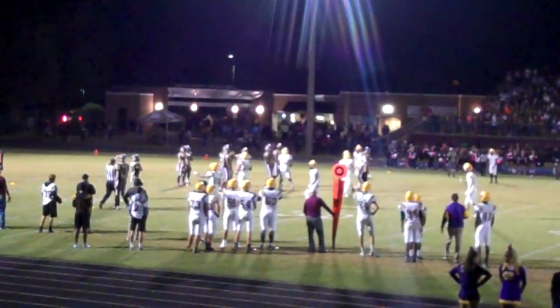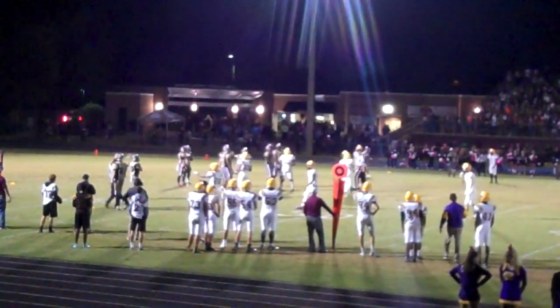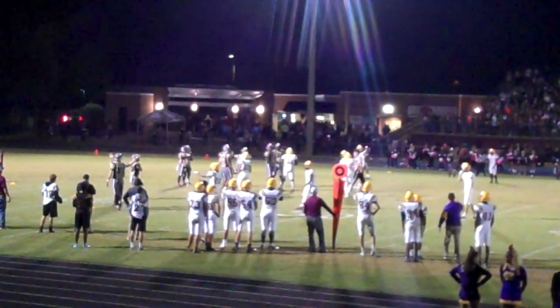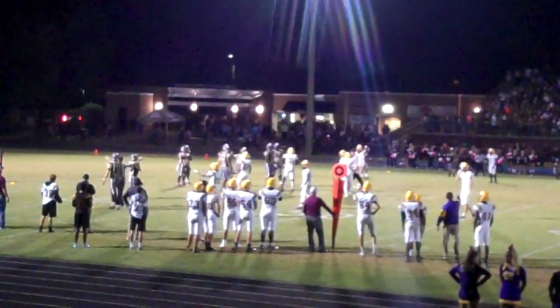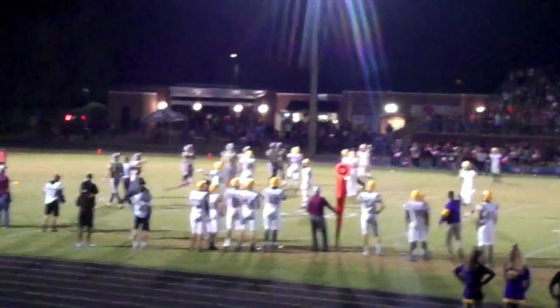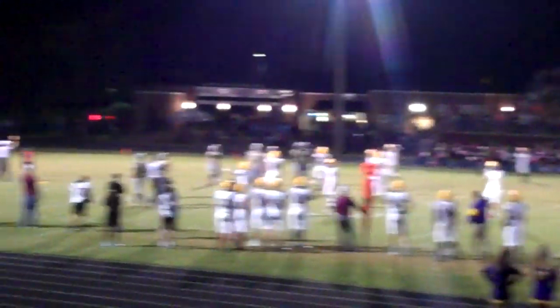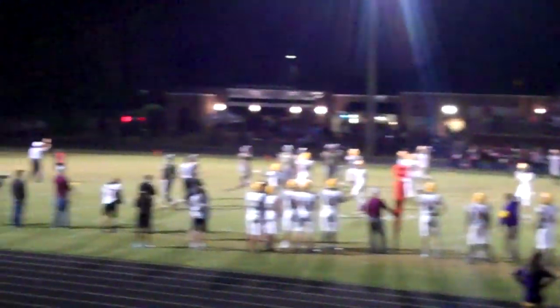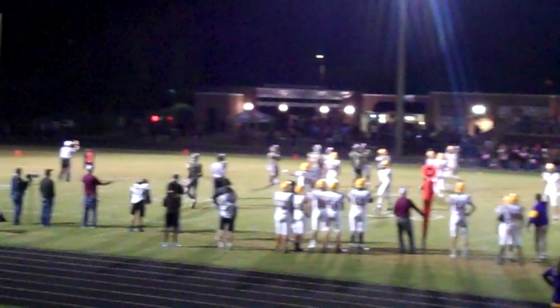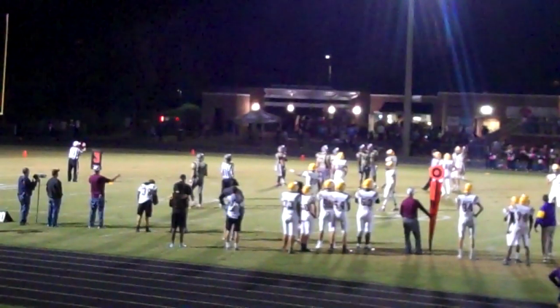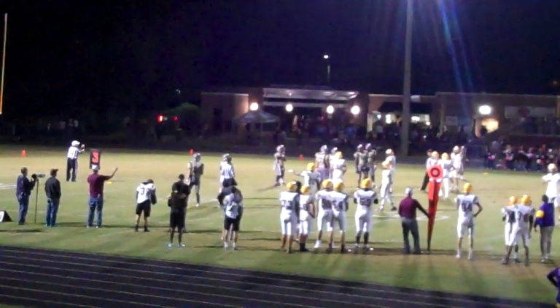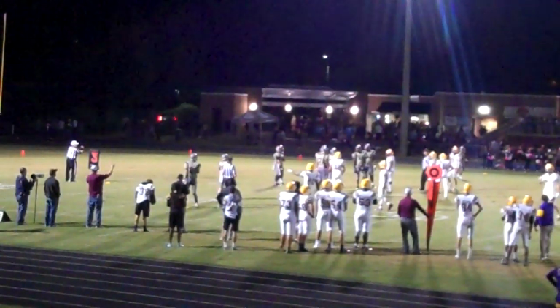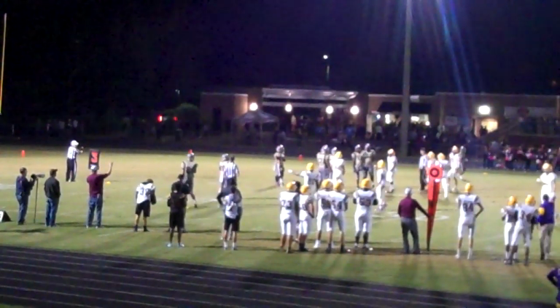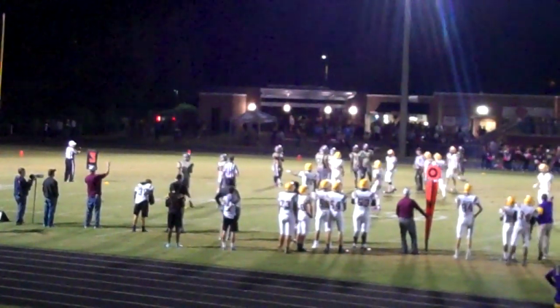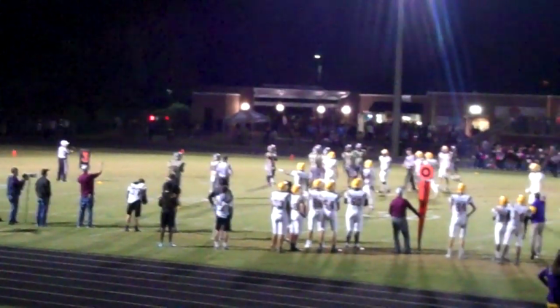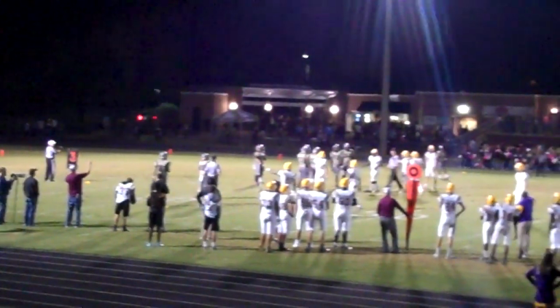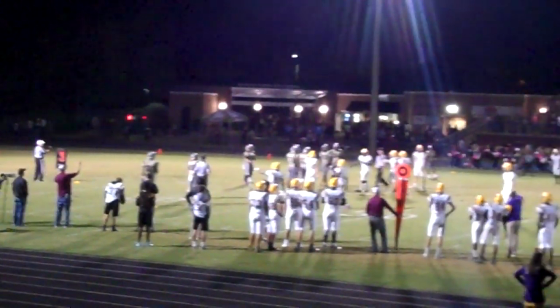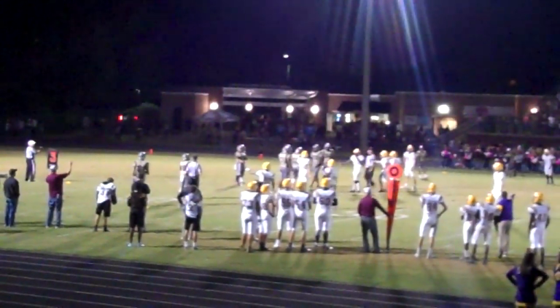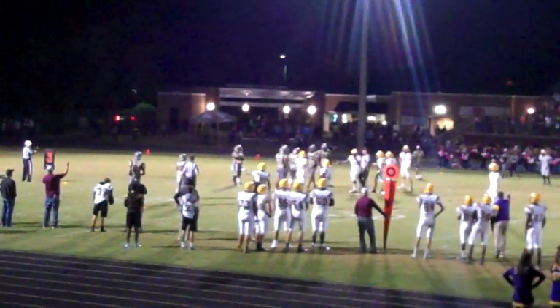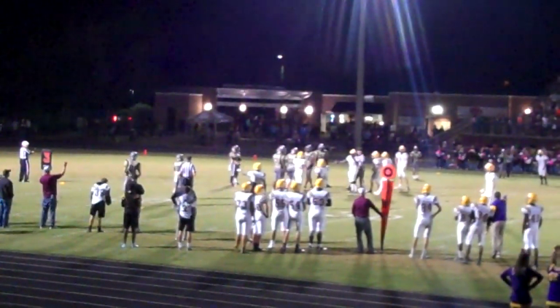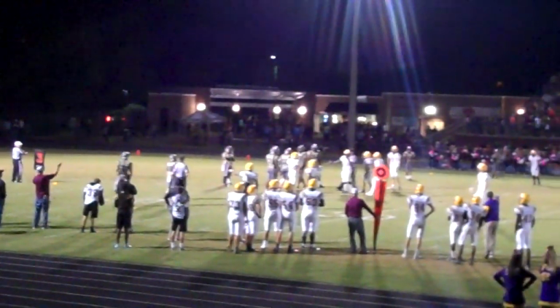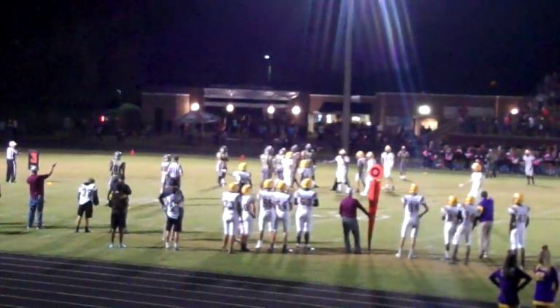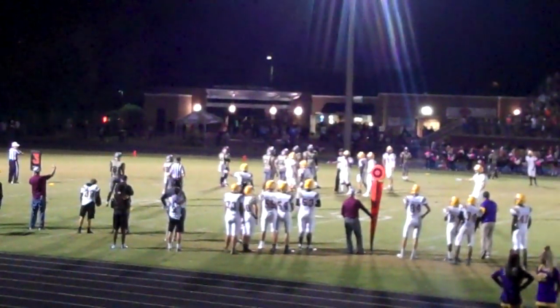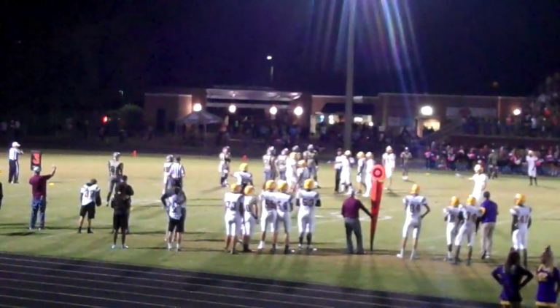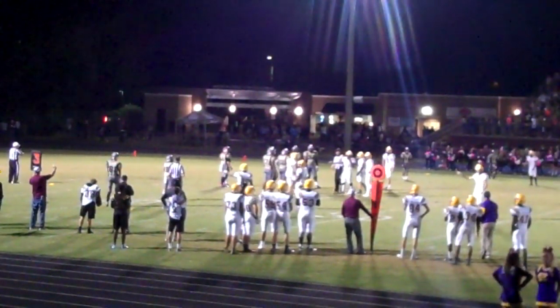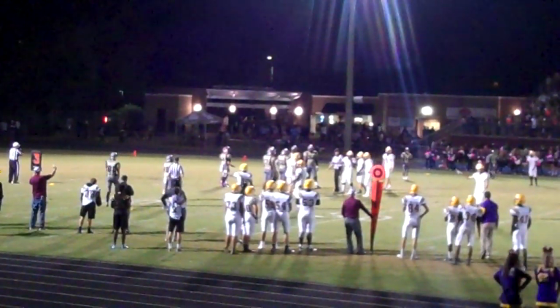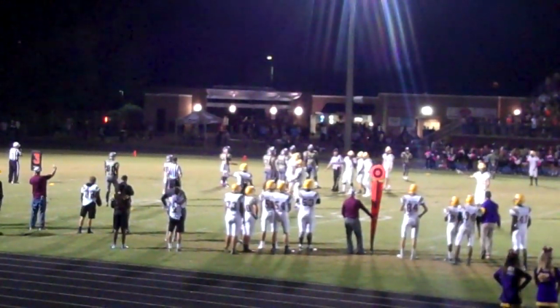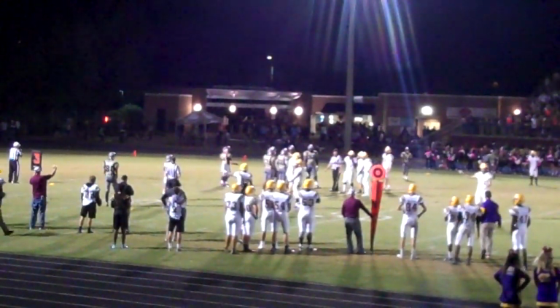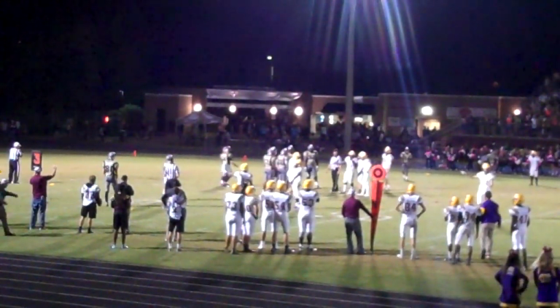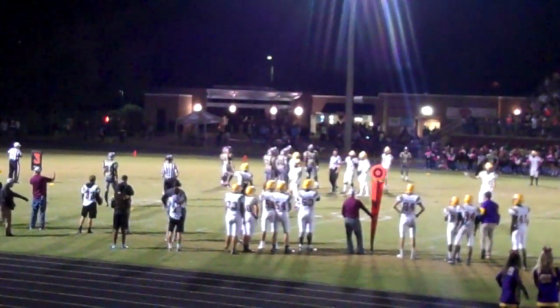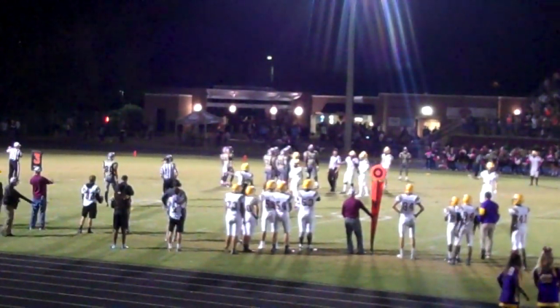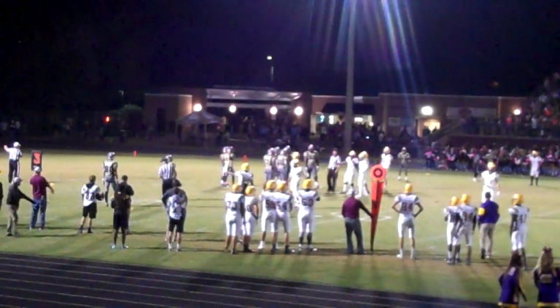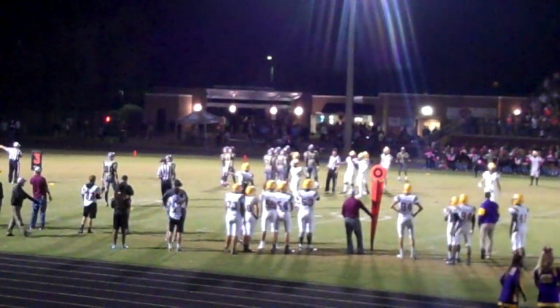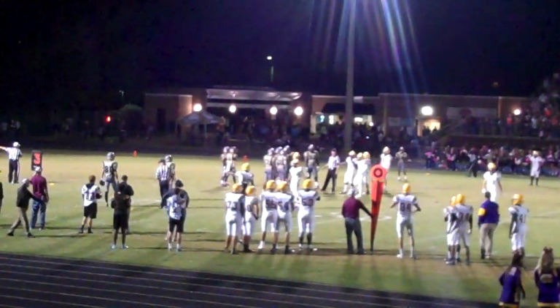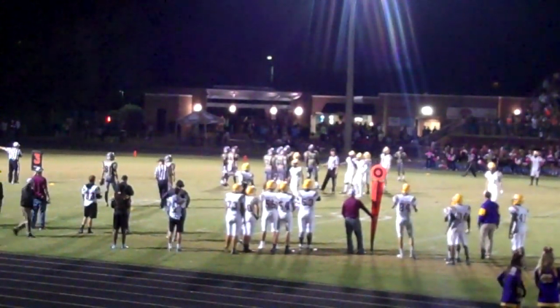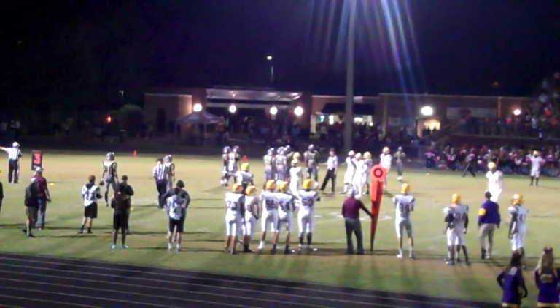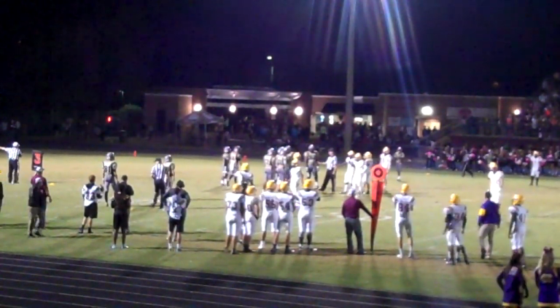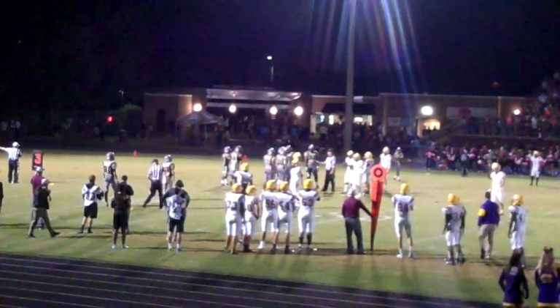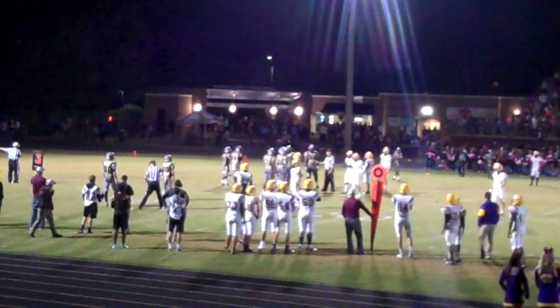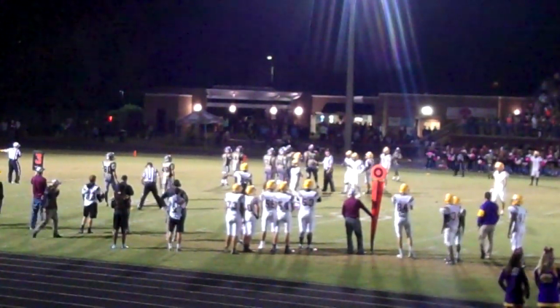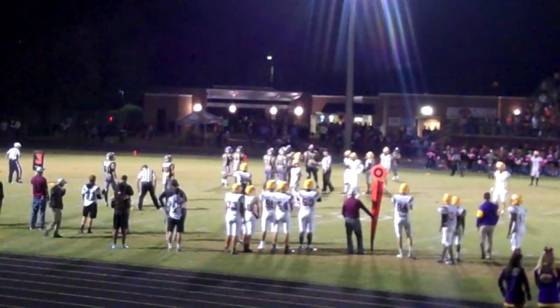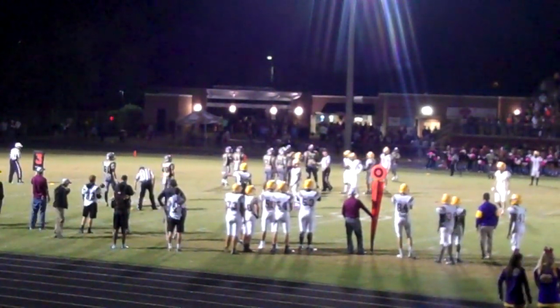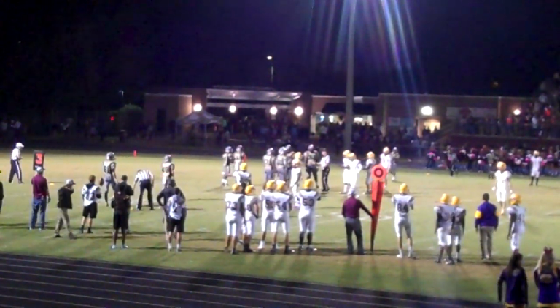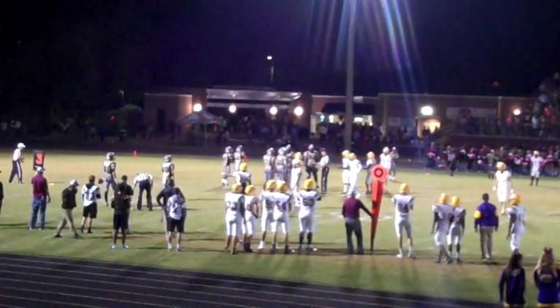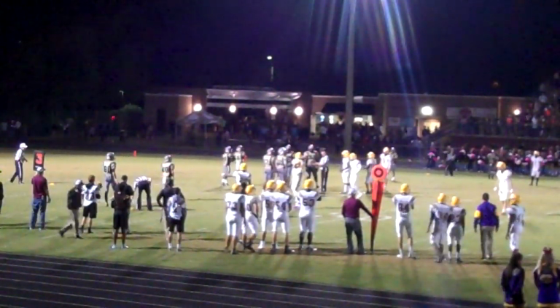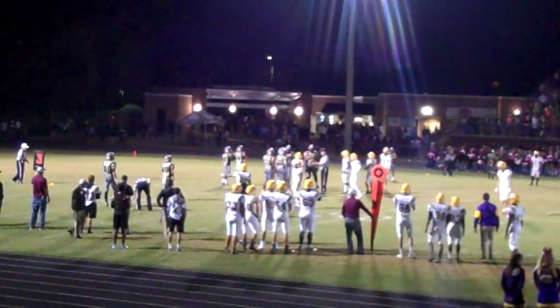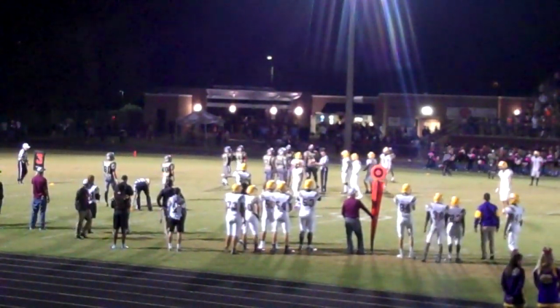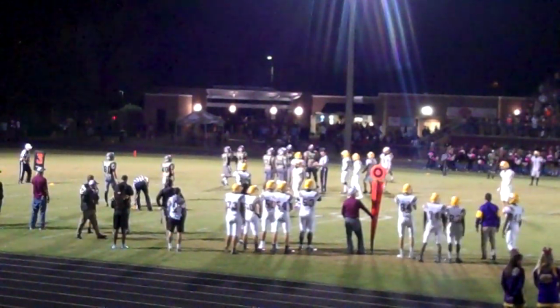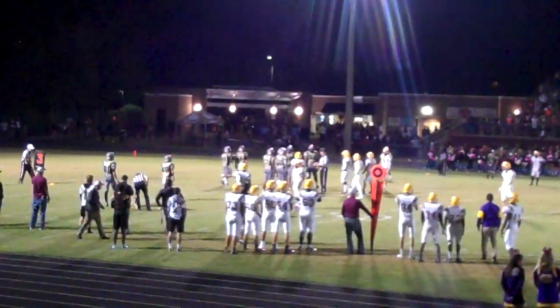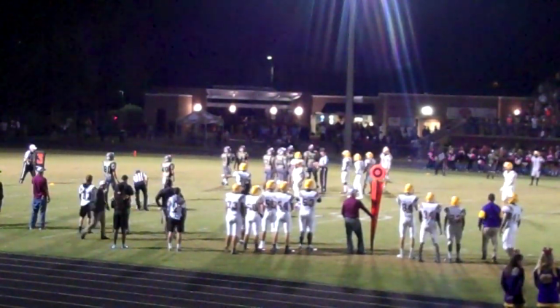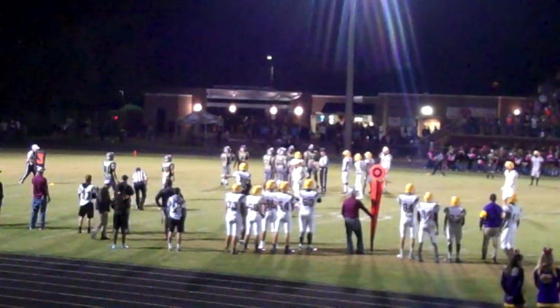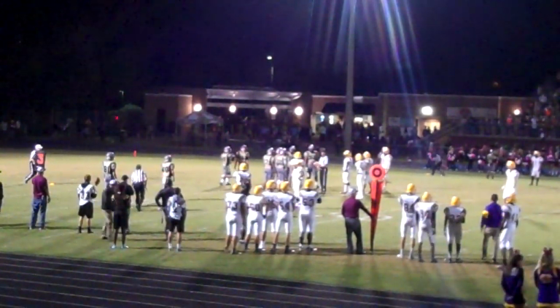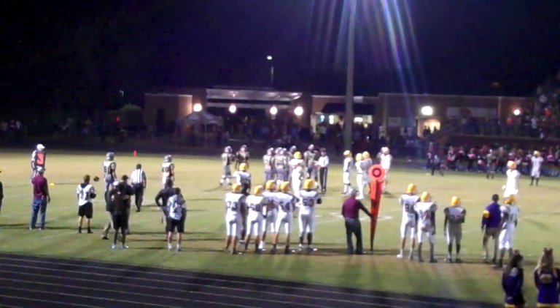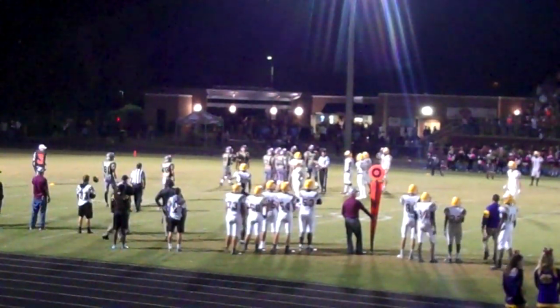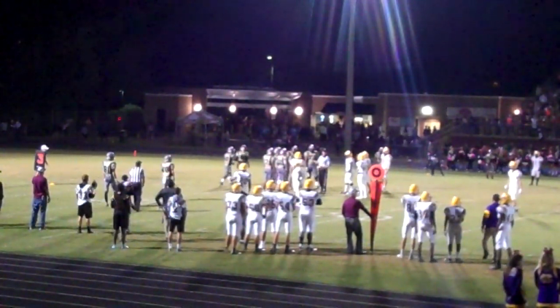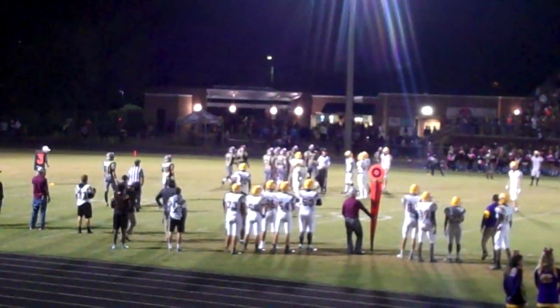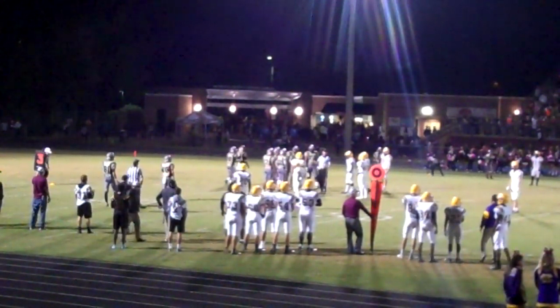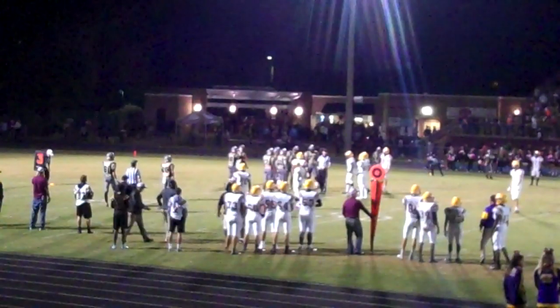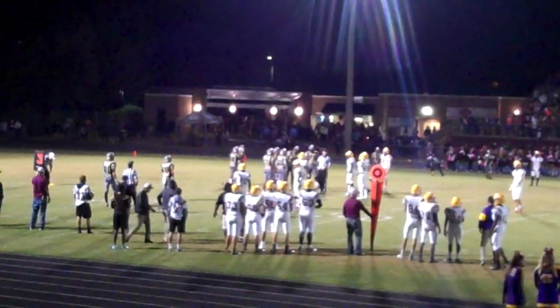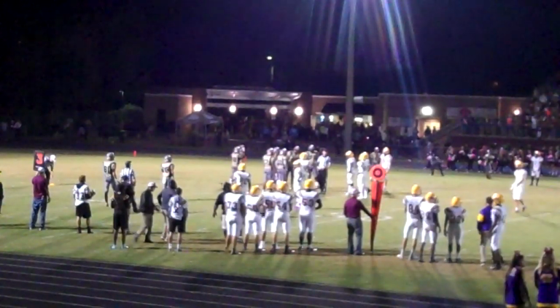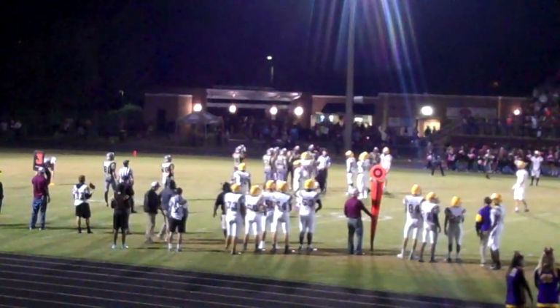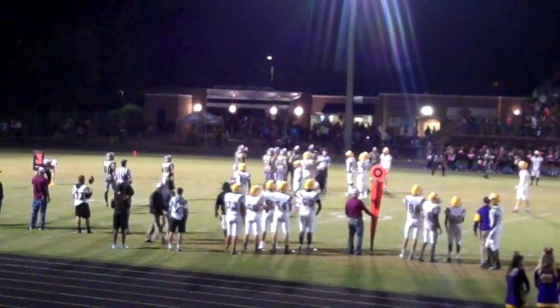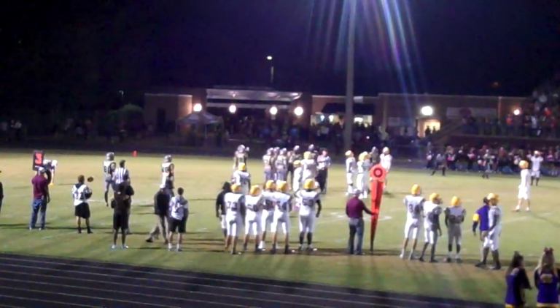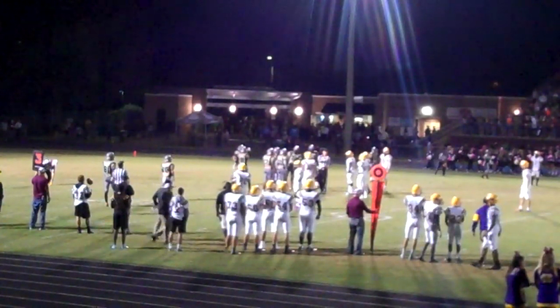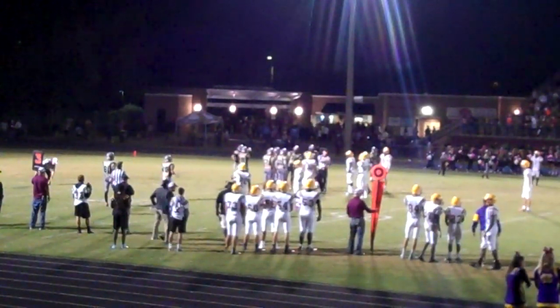There is a flag down on the play — illegal procedure against Wakefield.